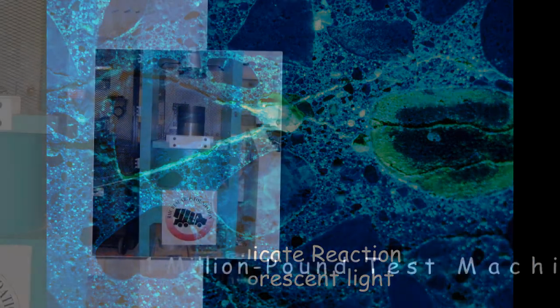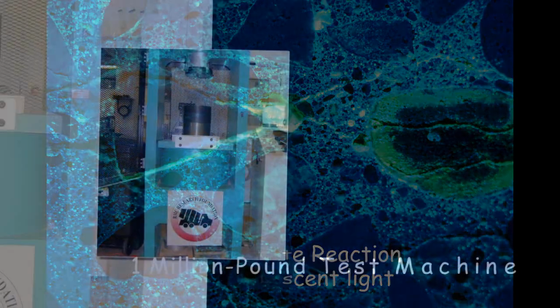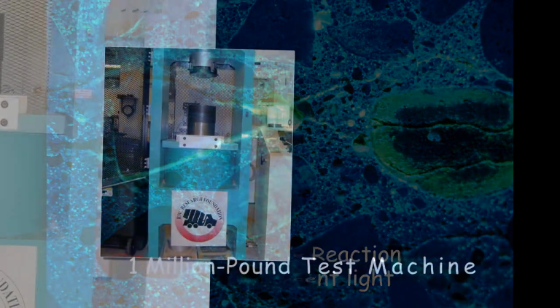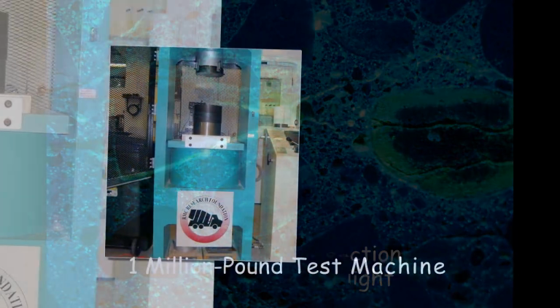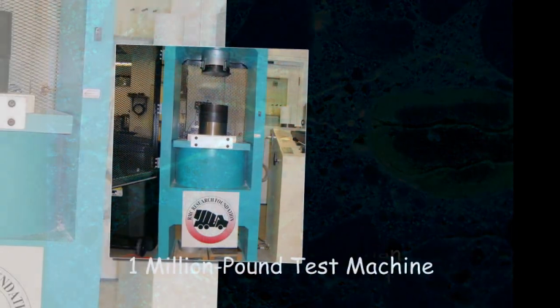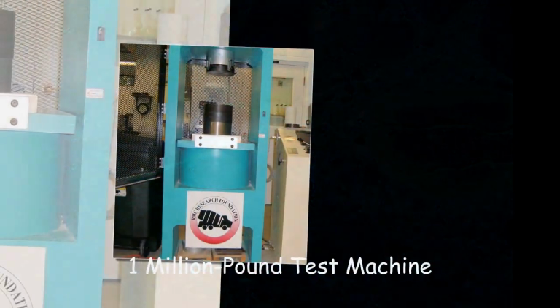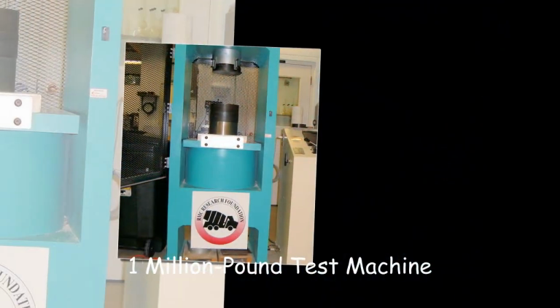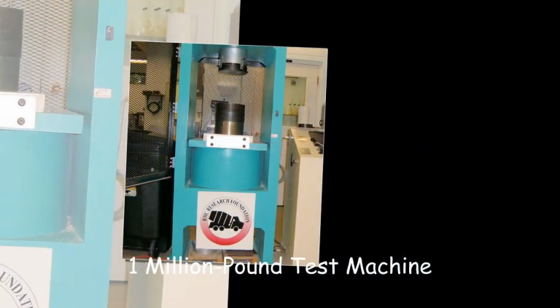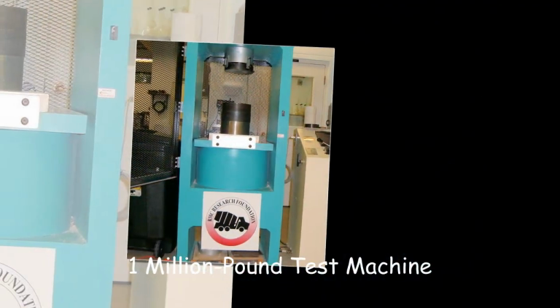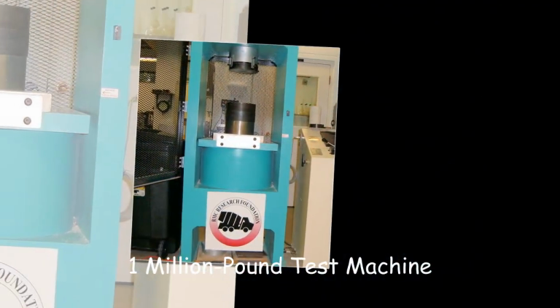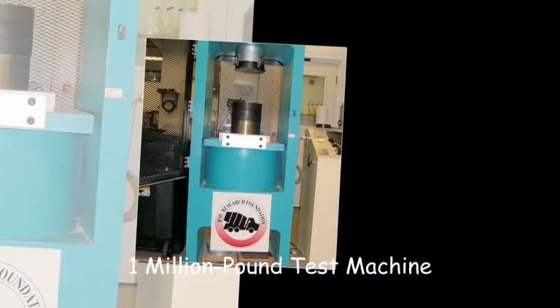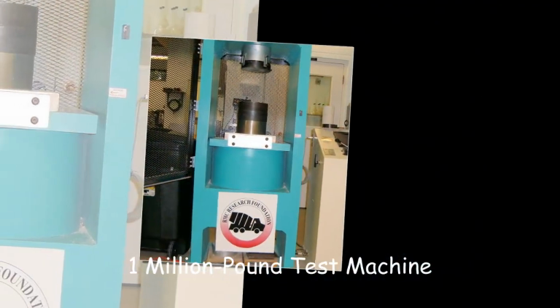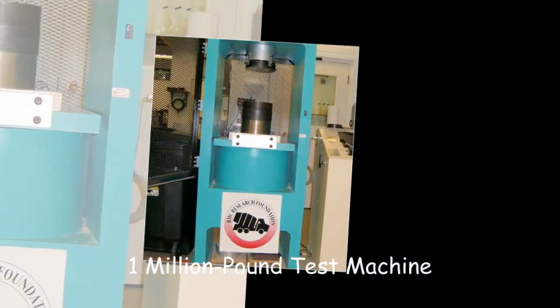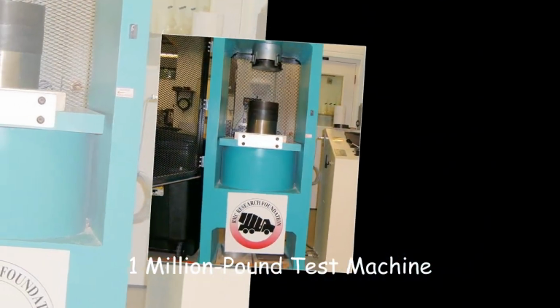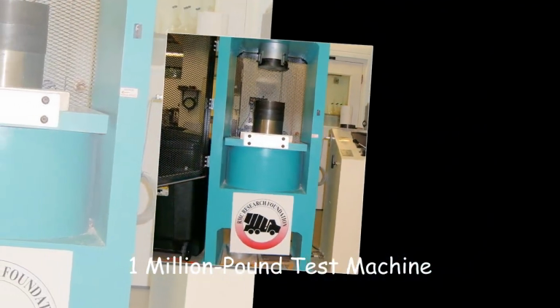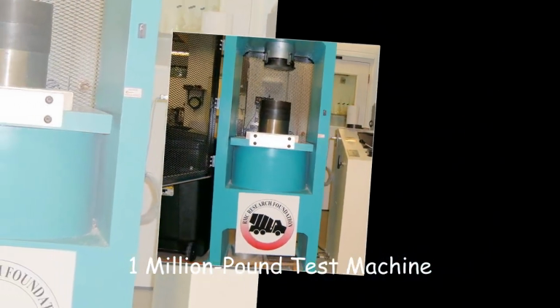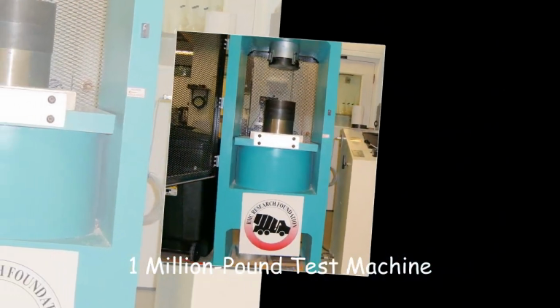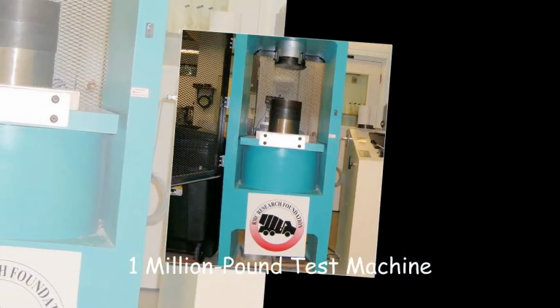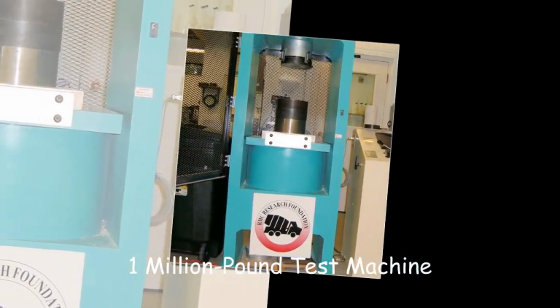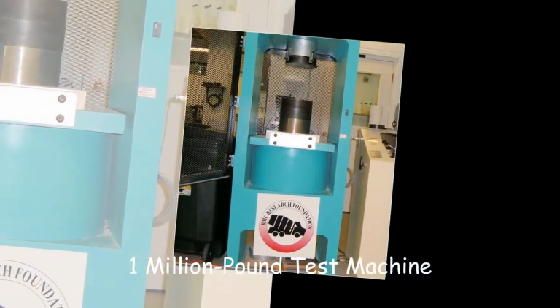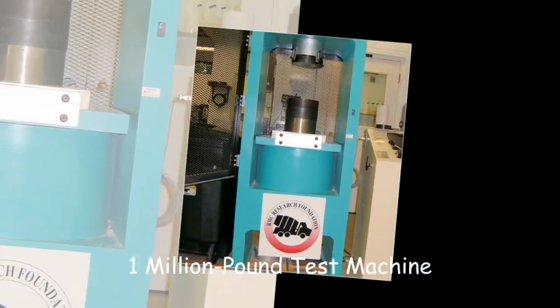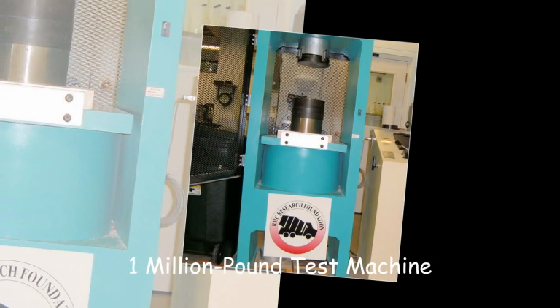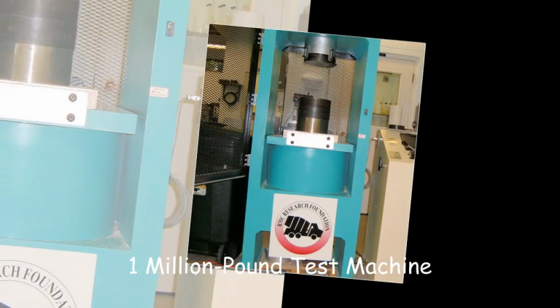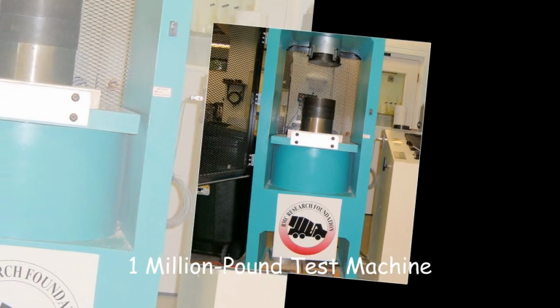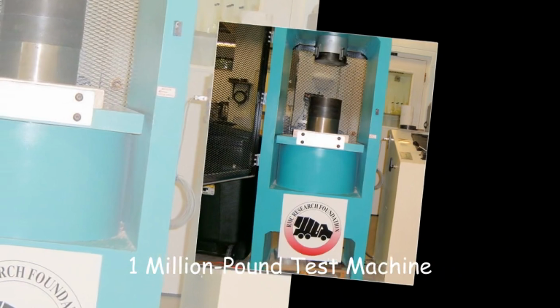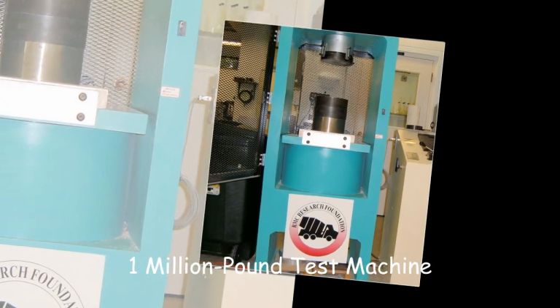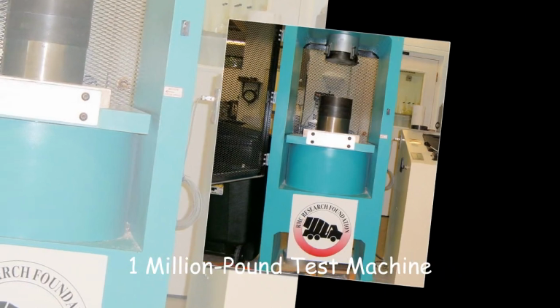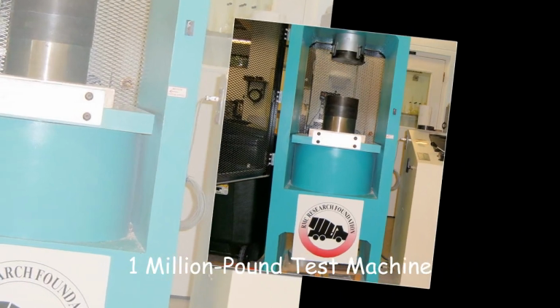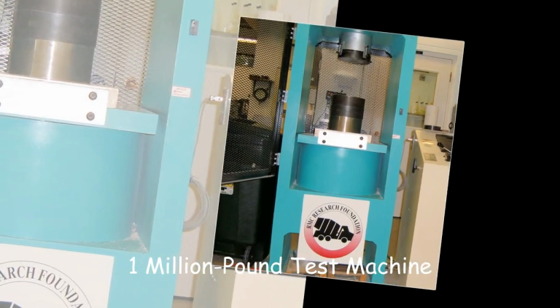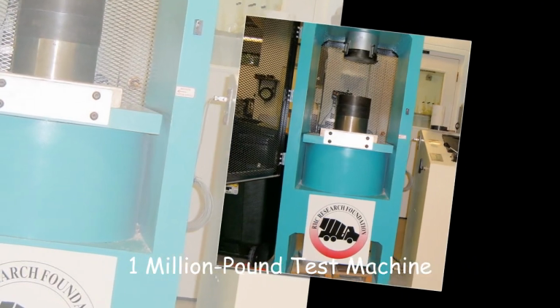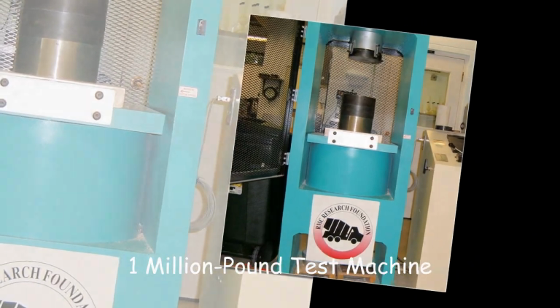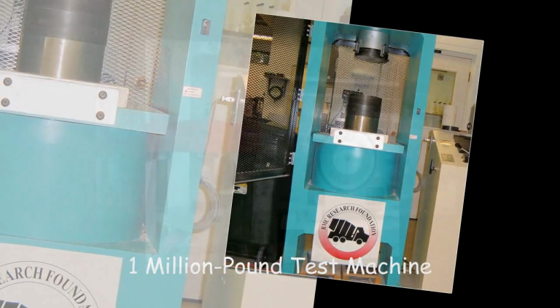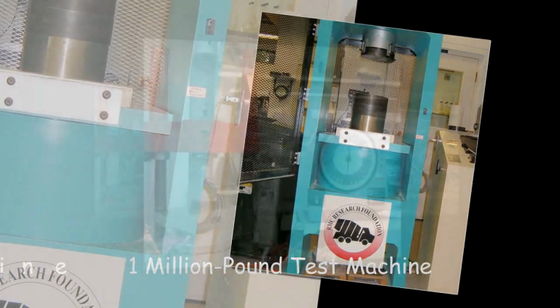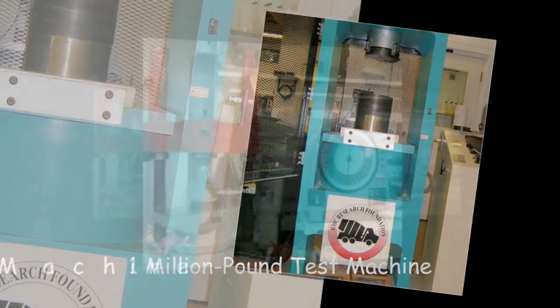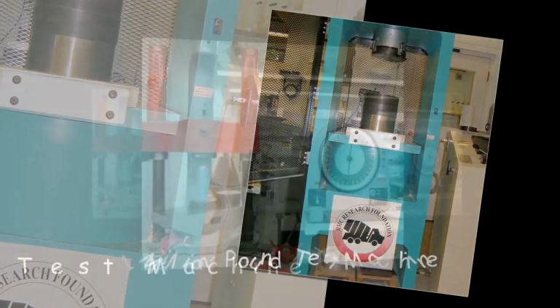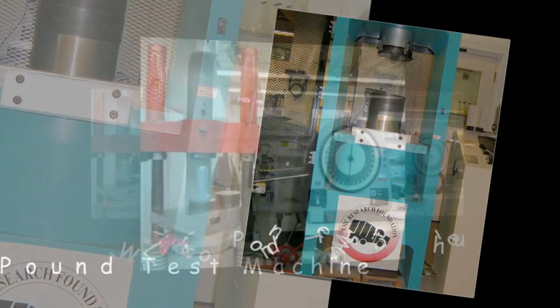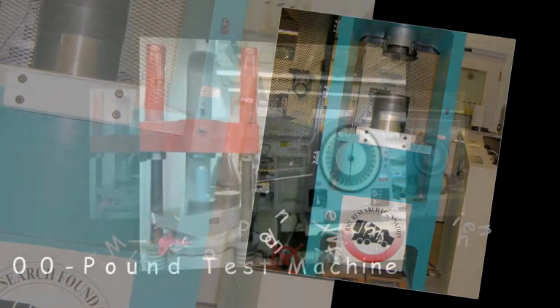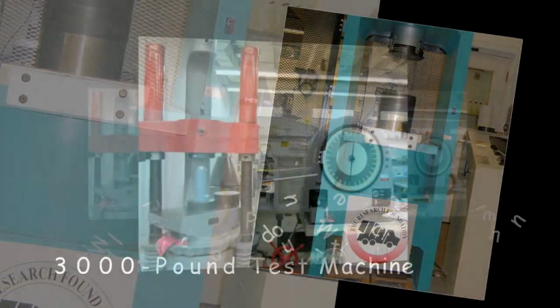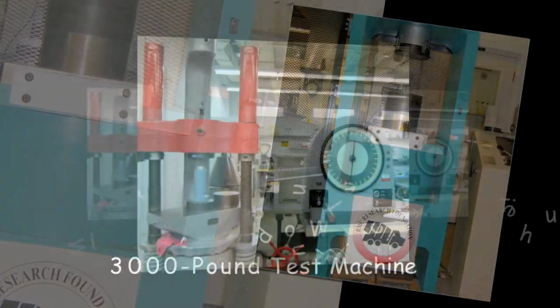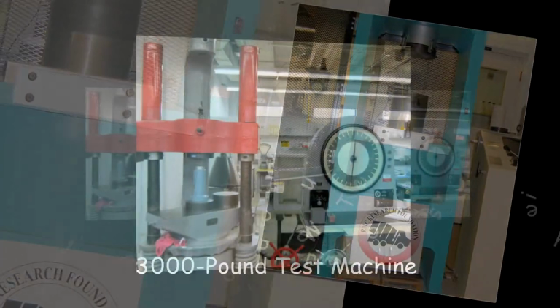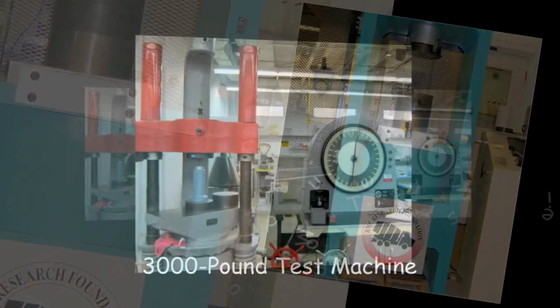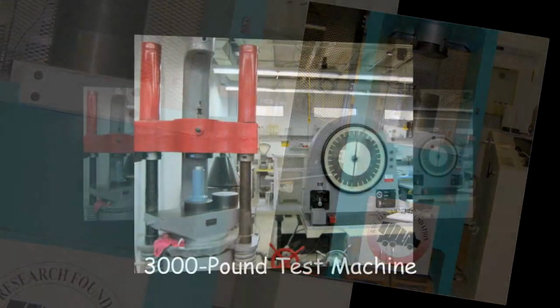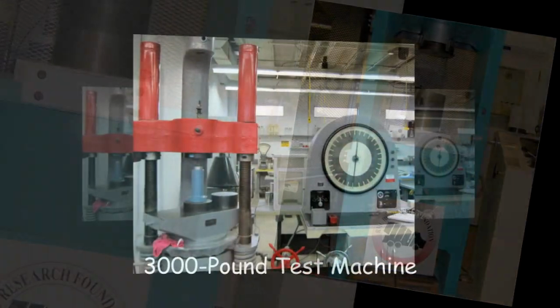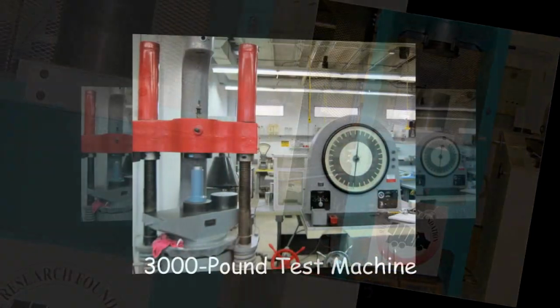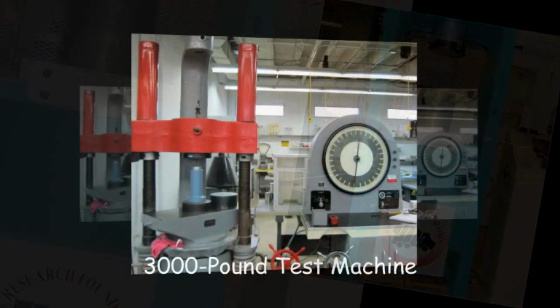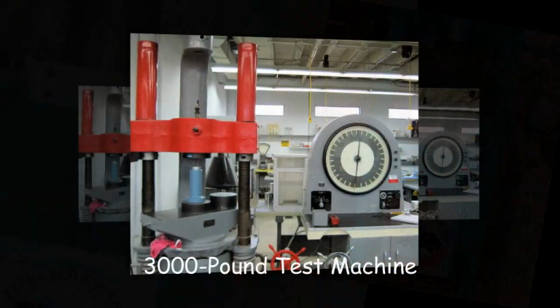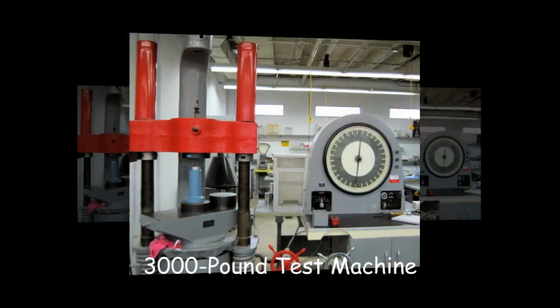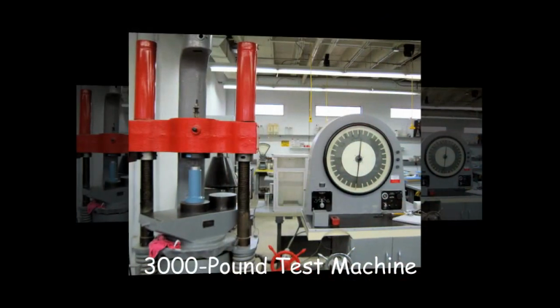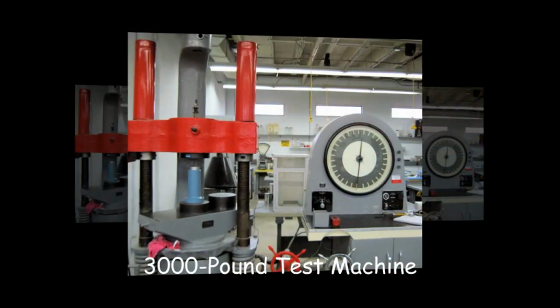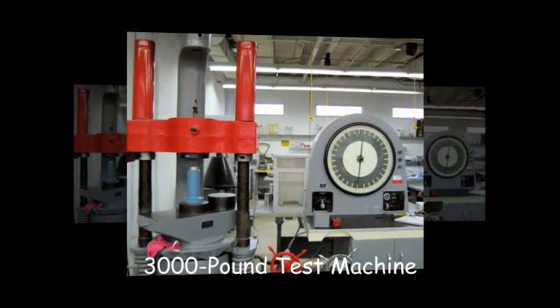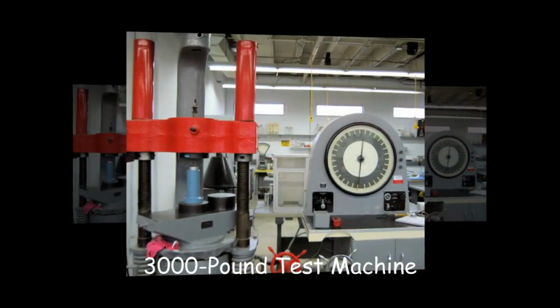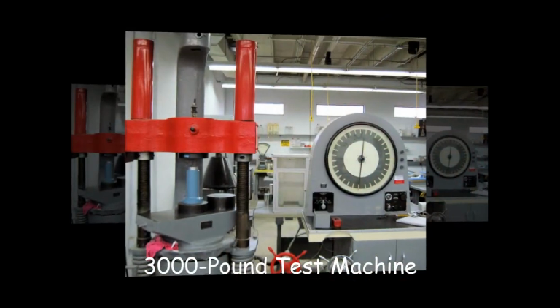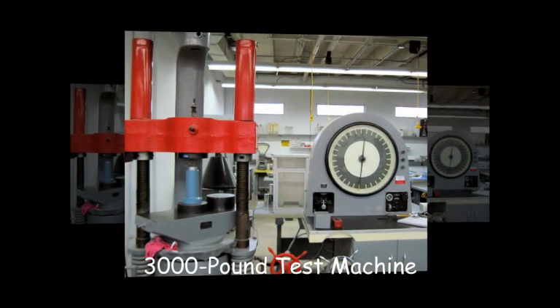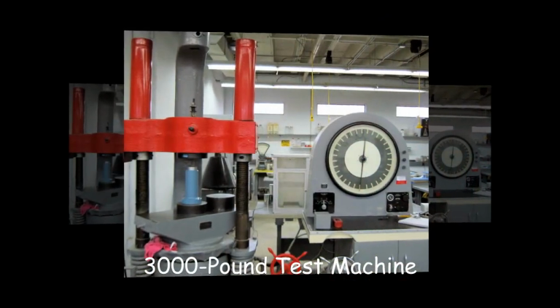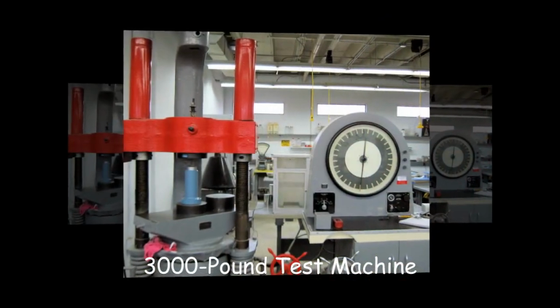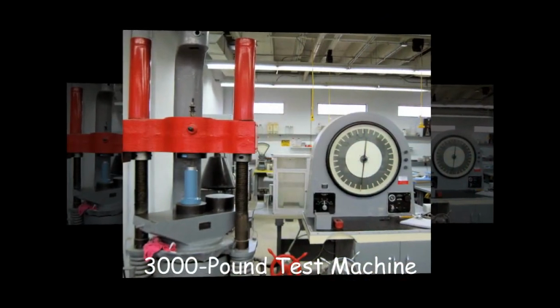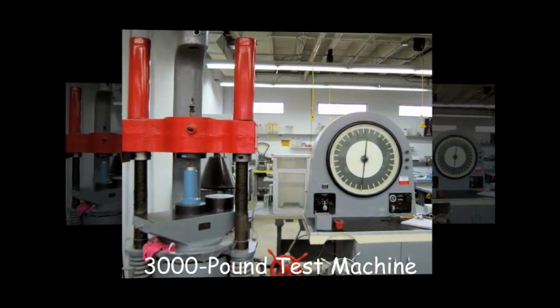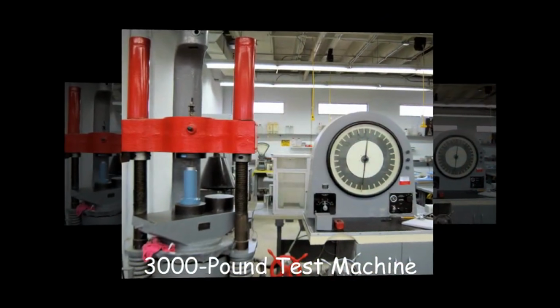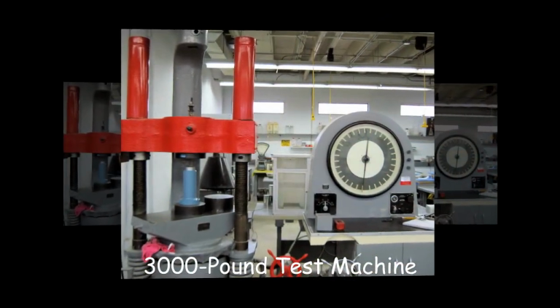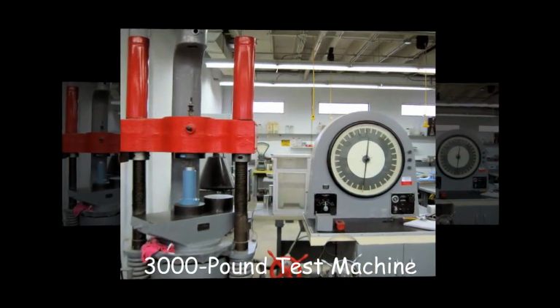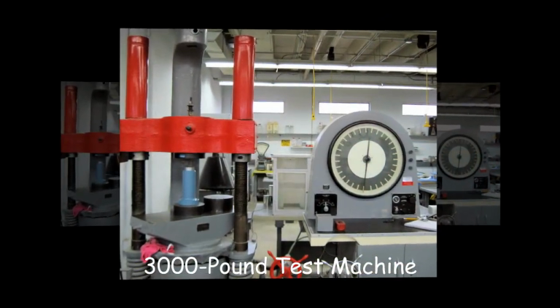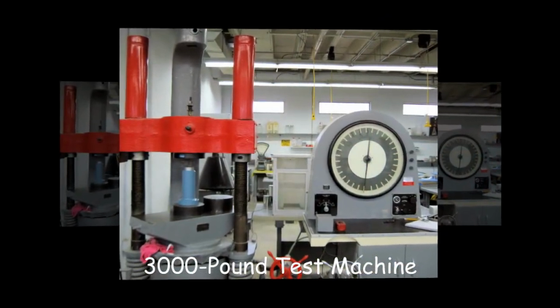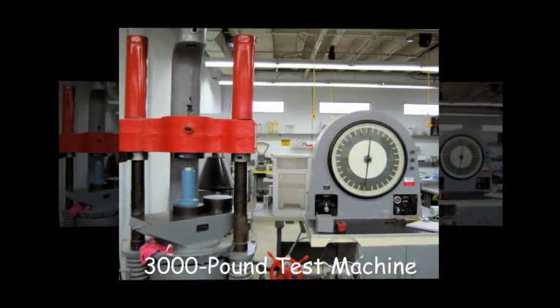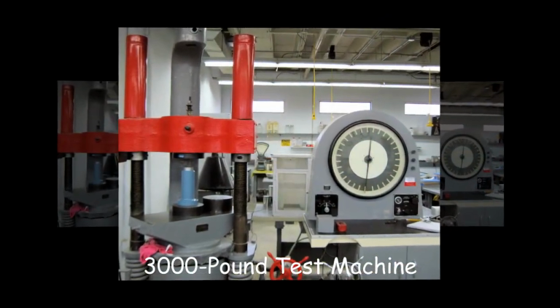The lab is capable of testing very high-strength concrete as well as very low-strength concrete specimens accurately.